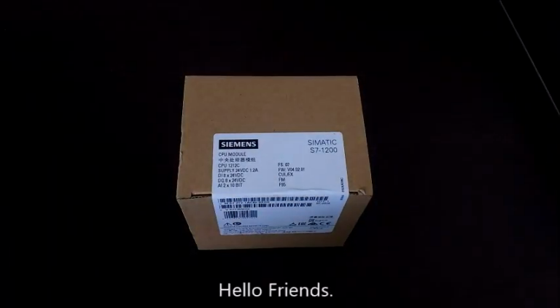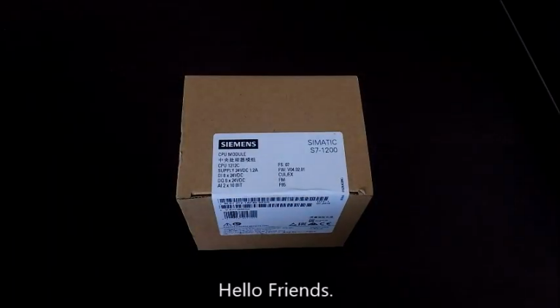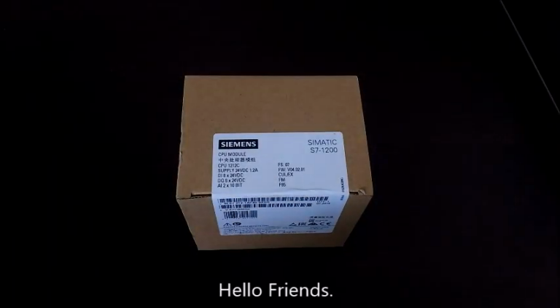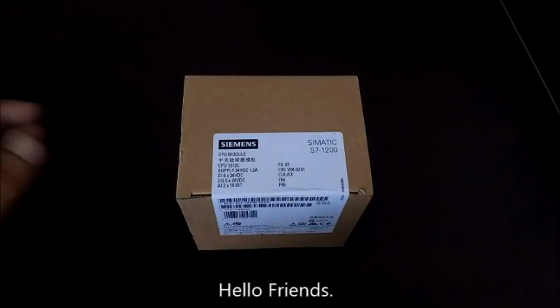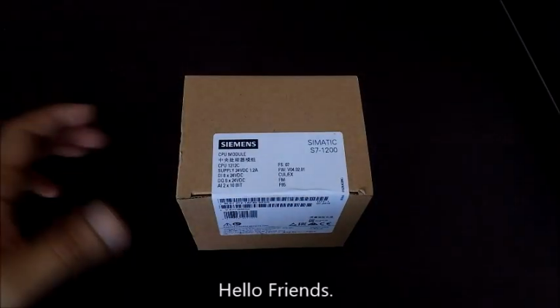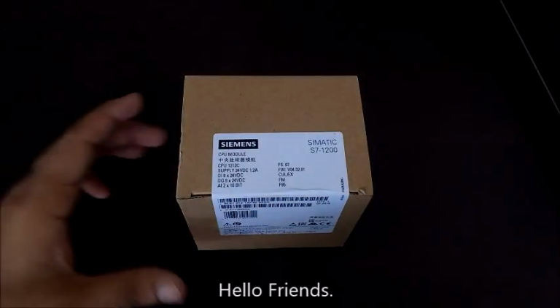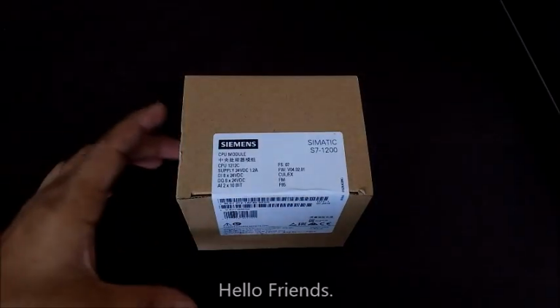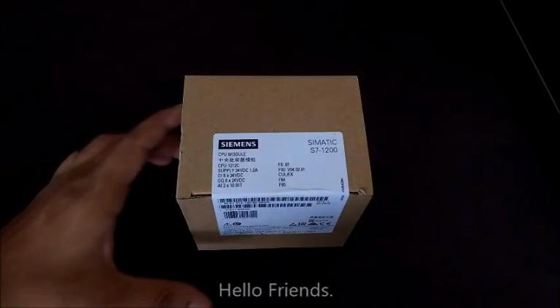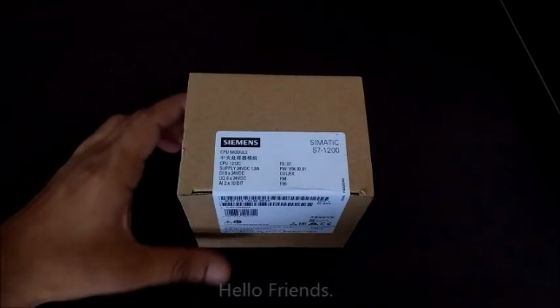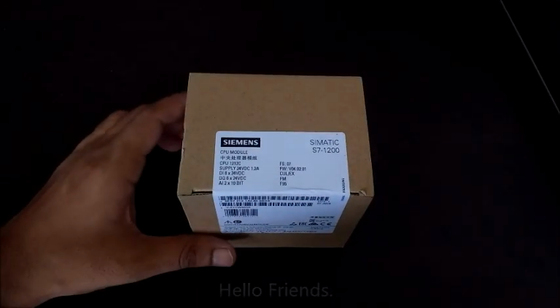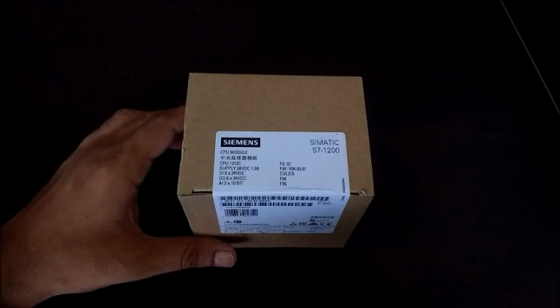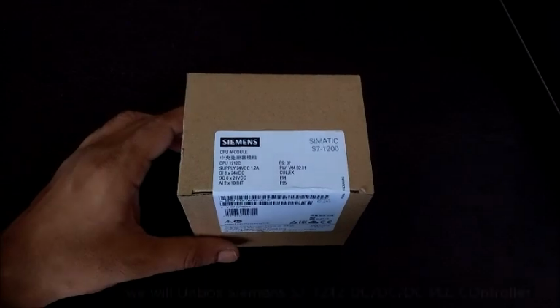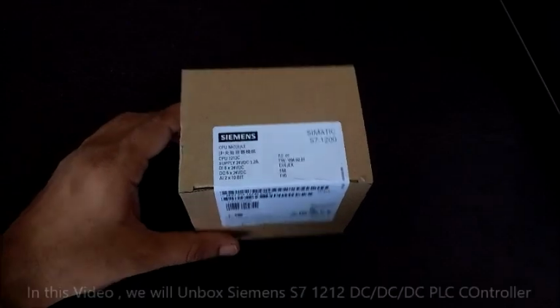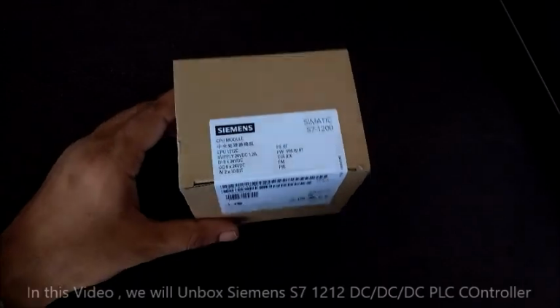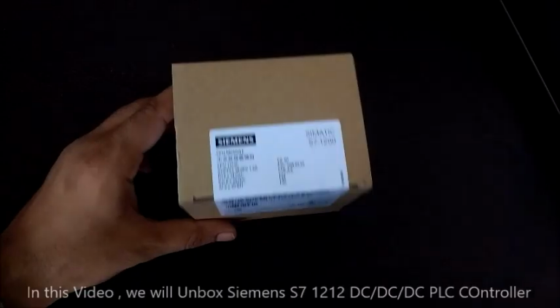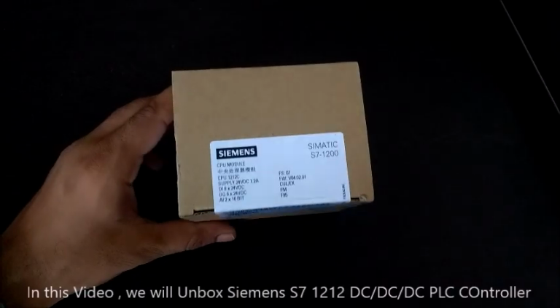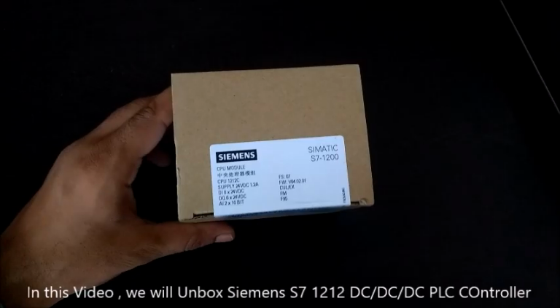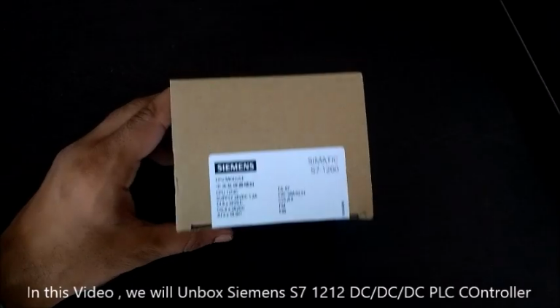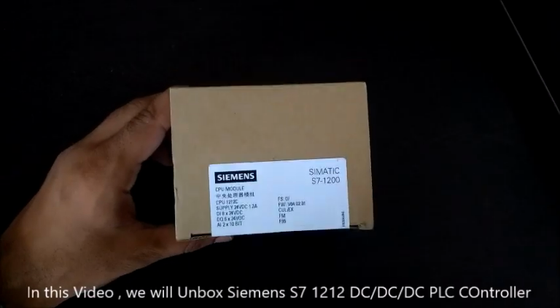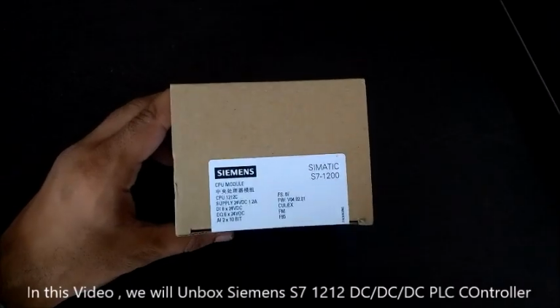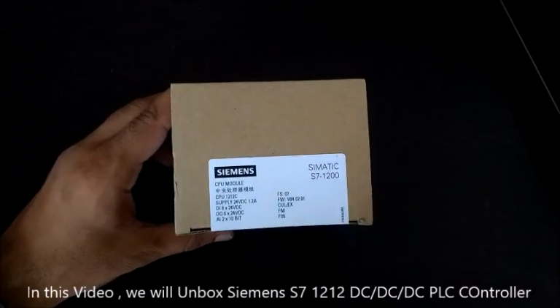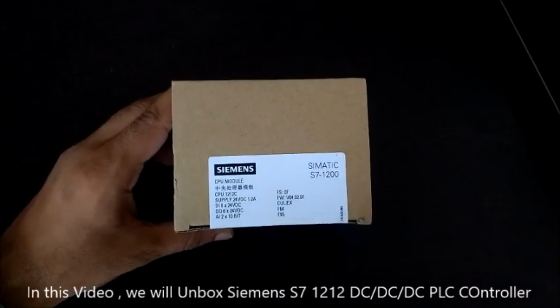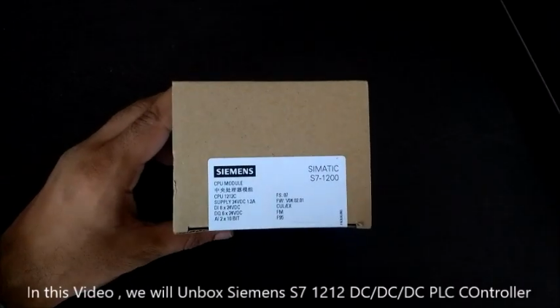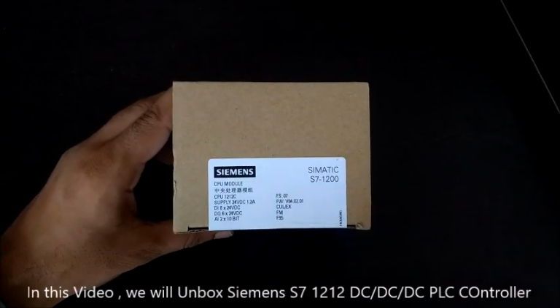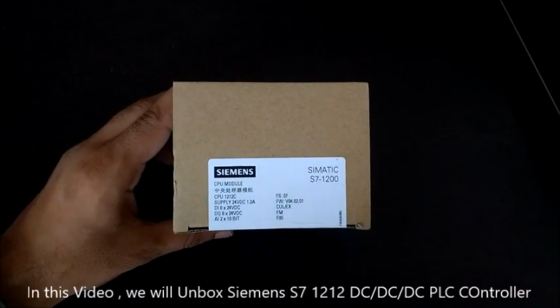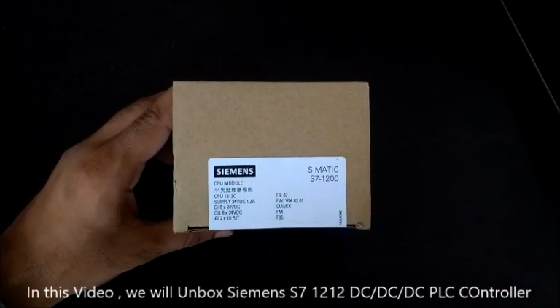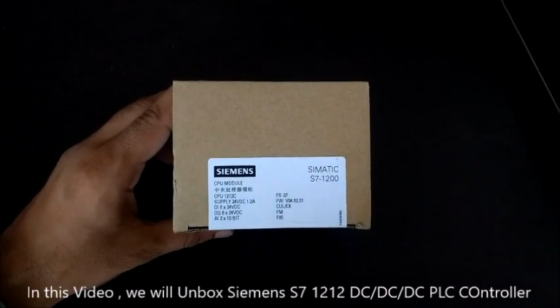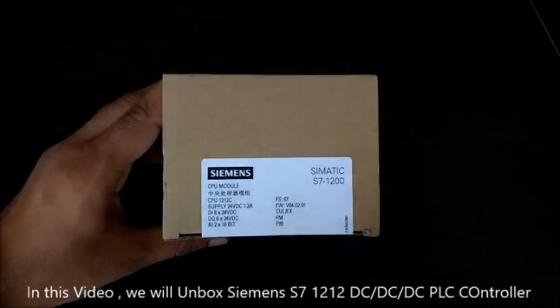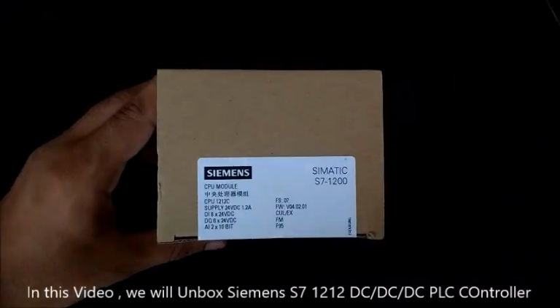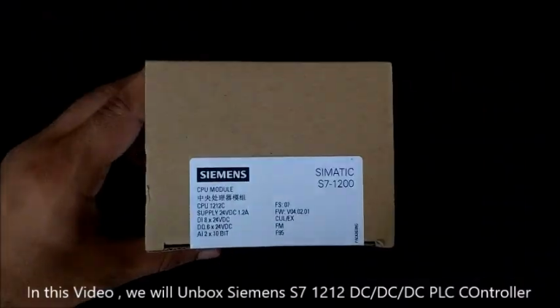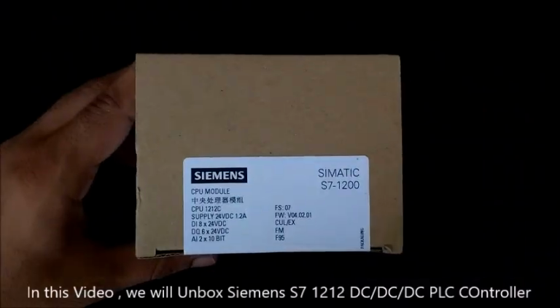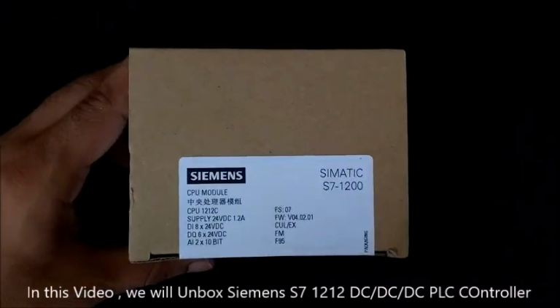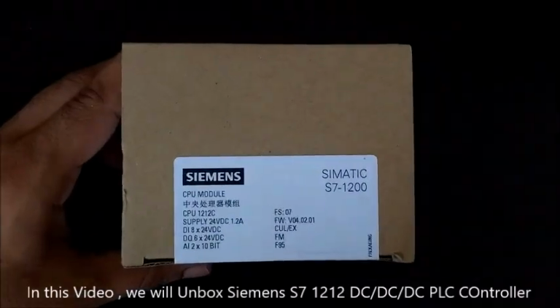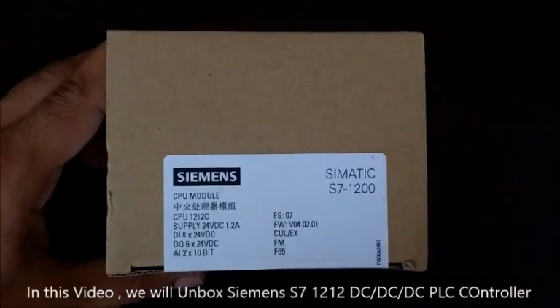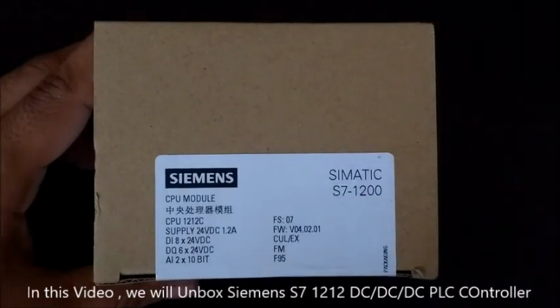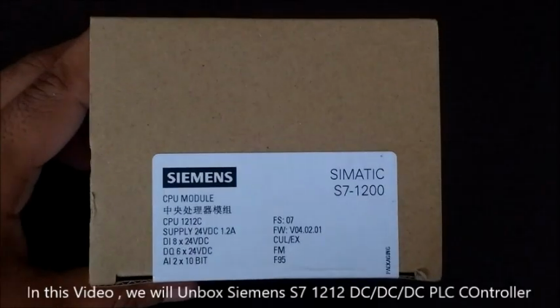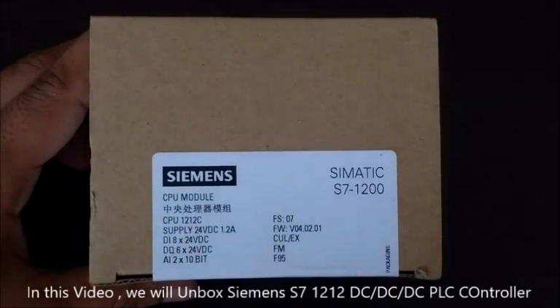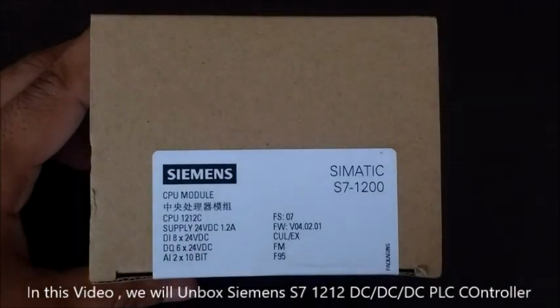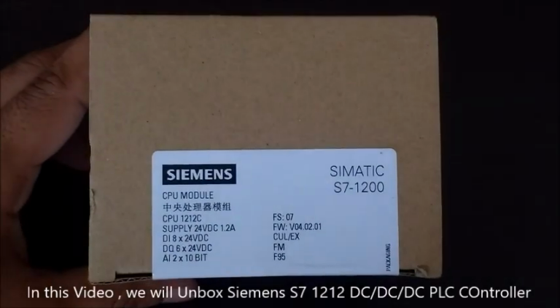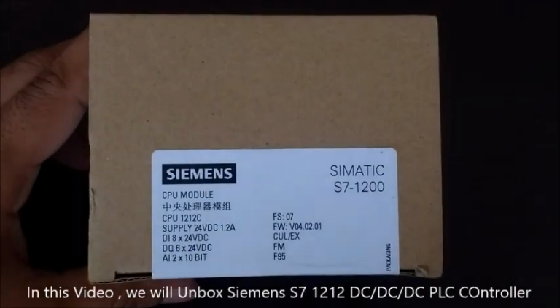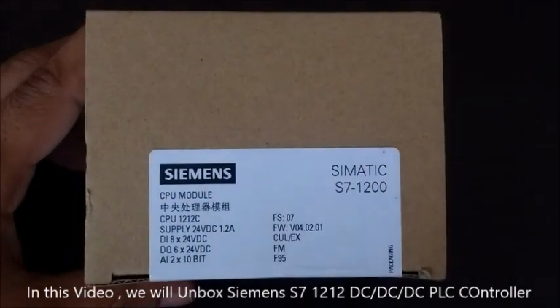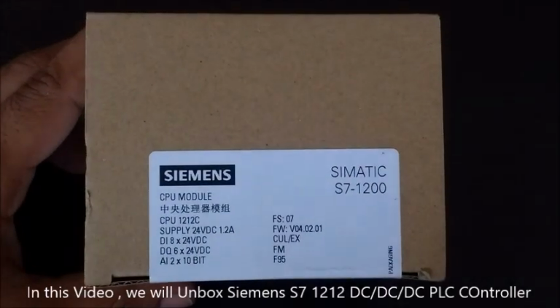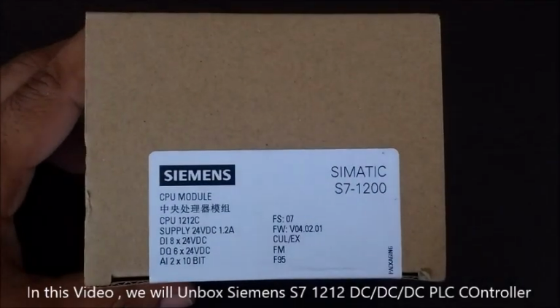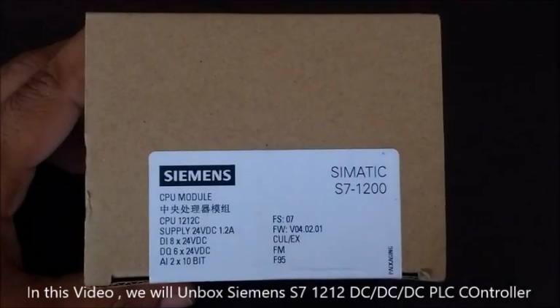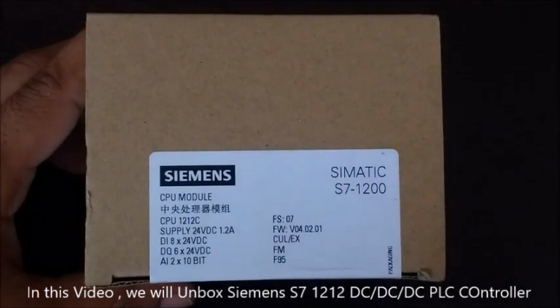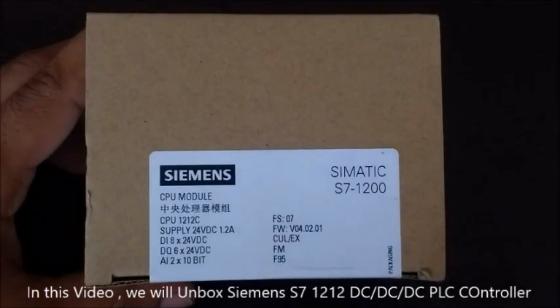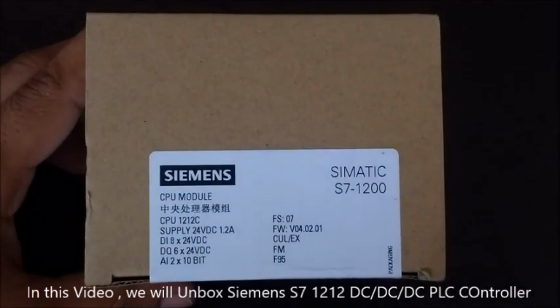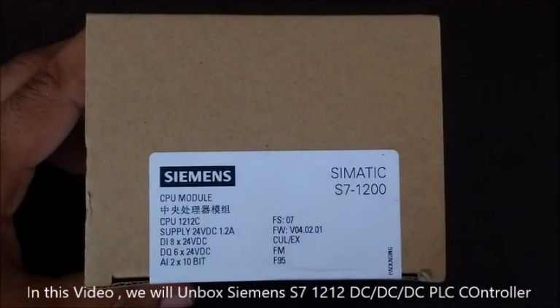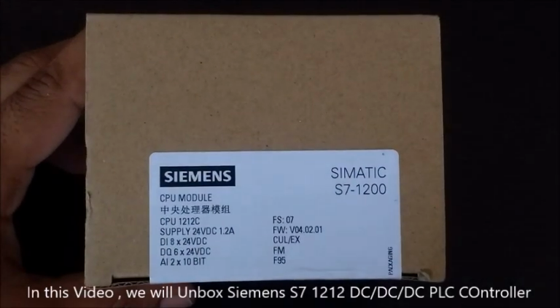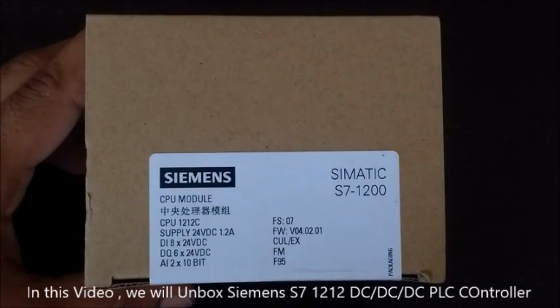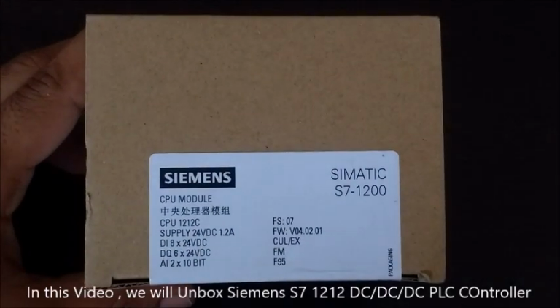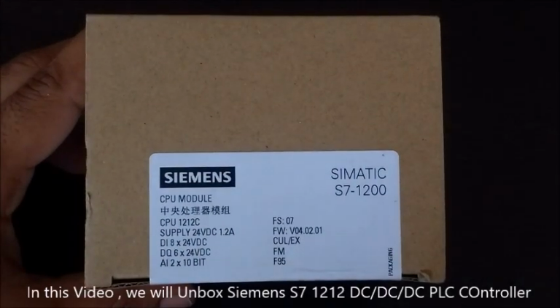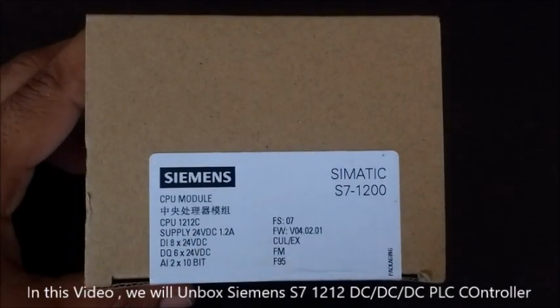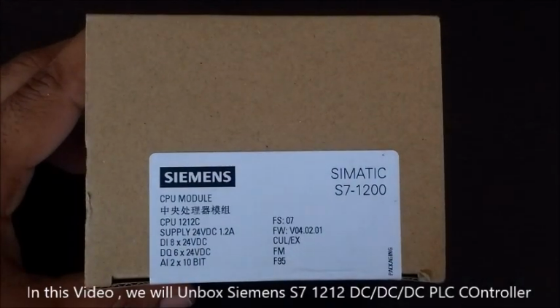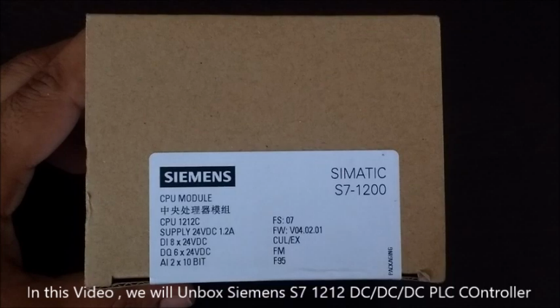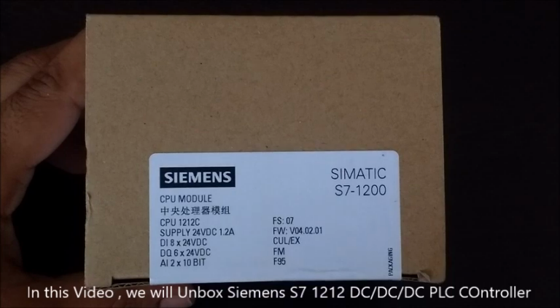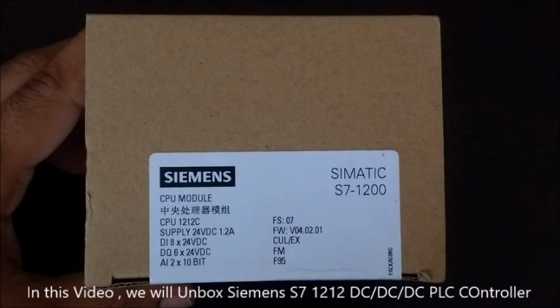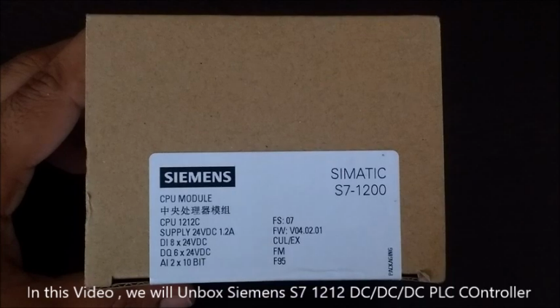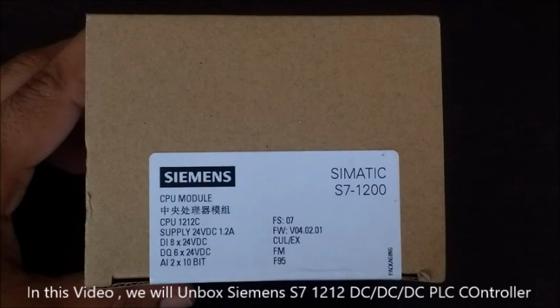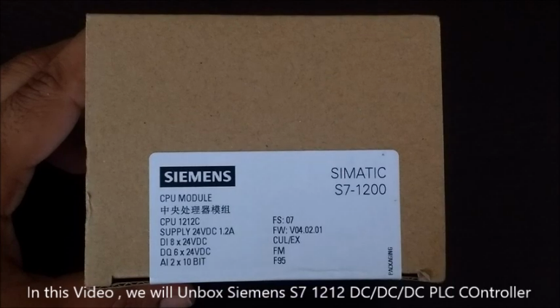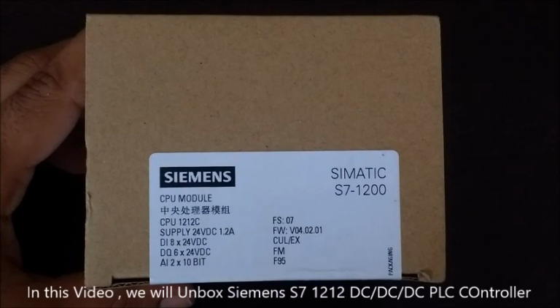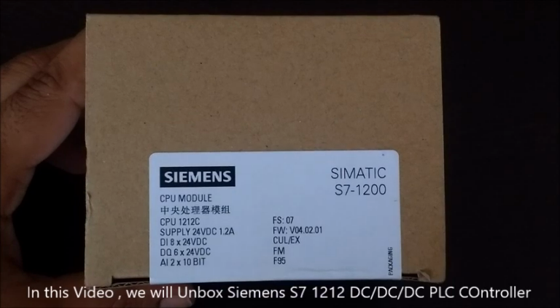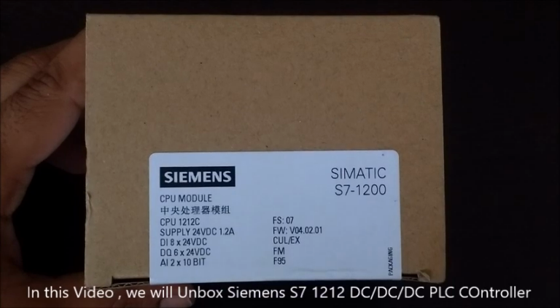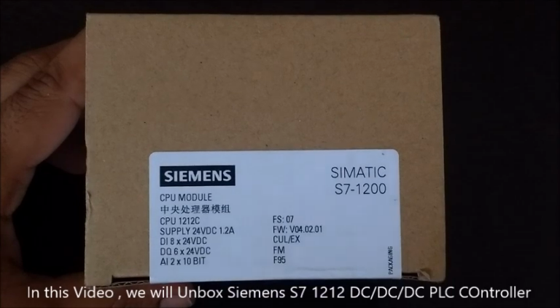Hello friends, in this video we will unbox the Siemens S7-1212 DC-DC-DC PLC controller.